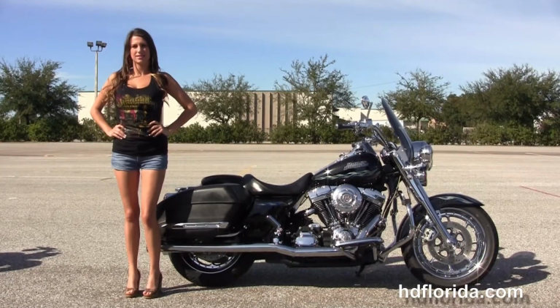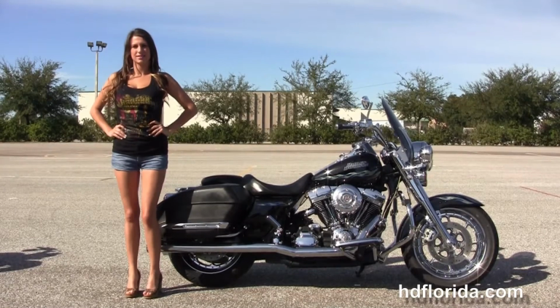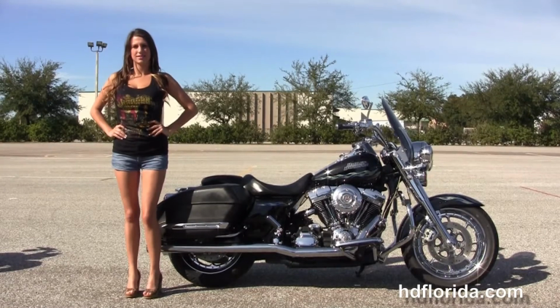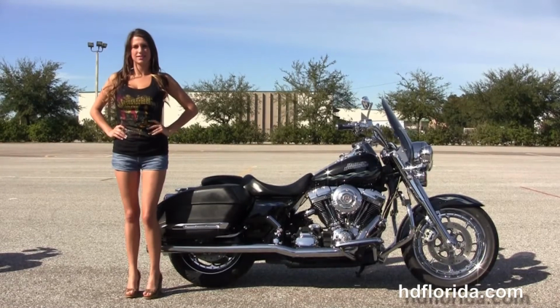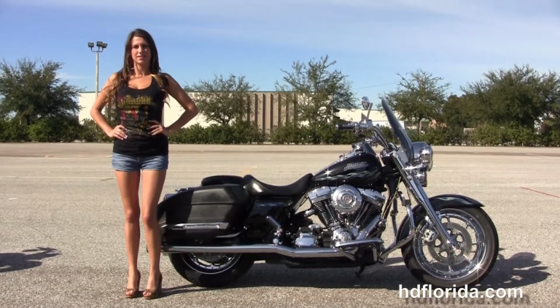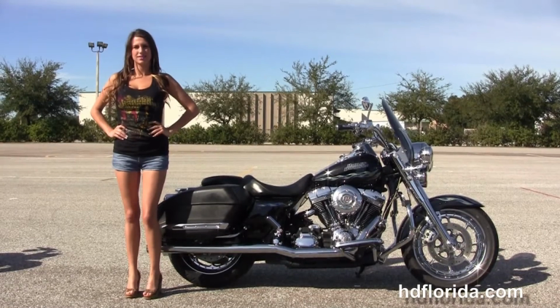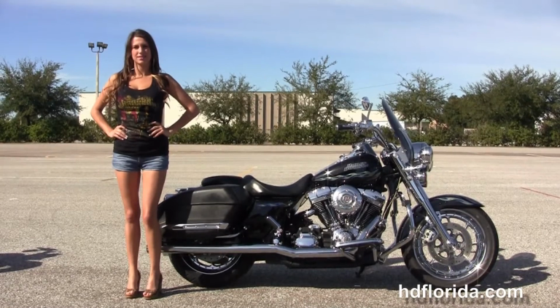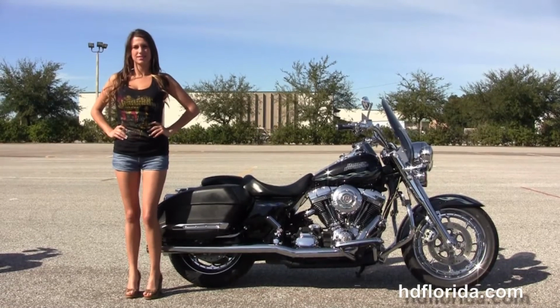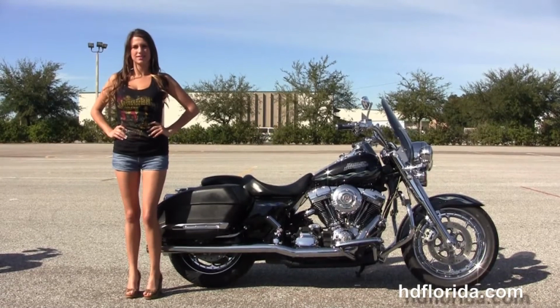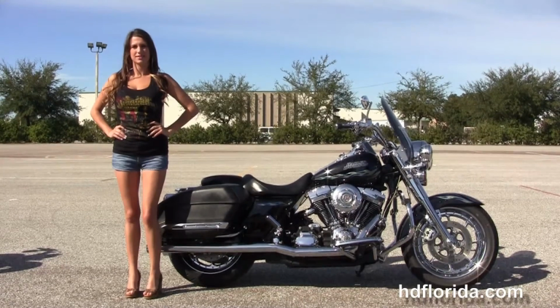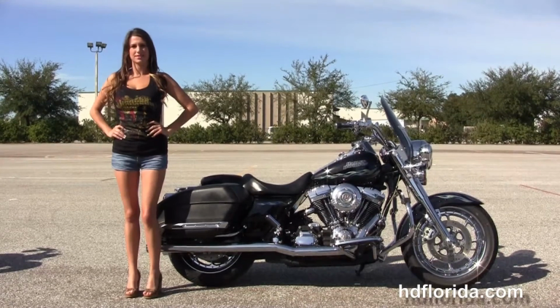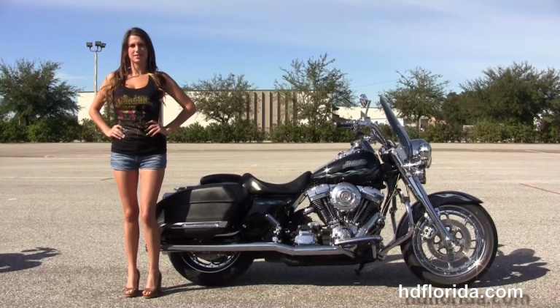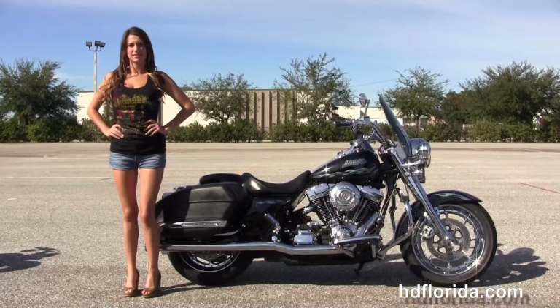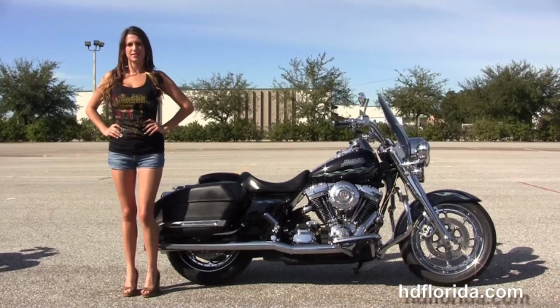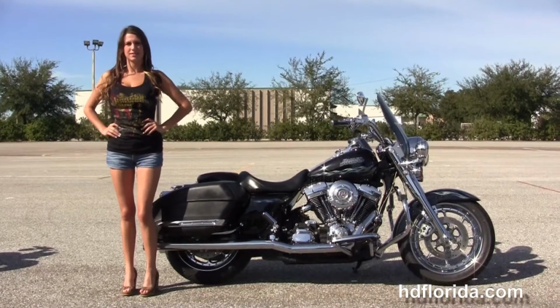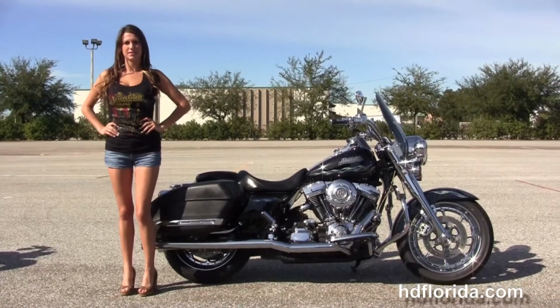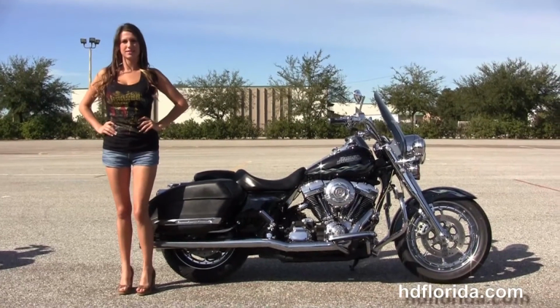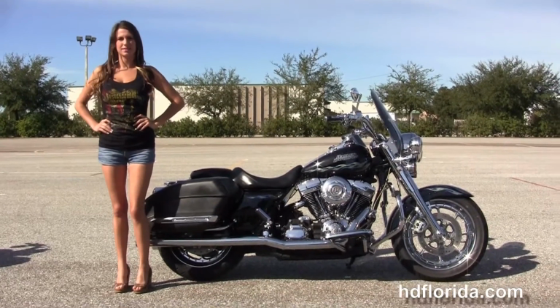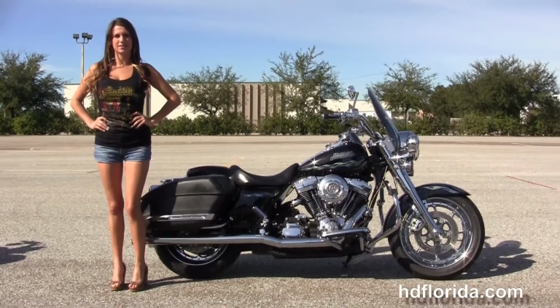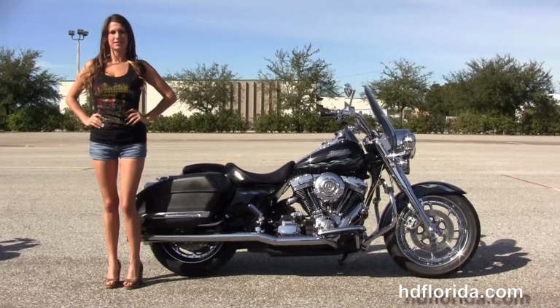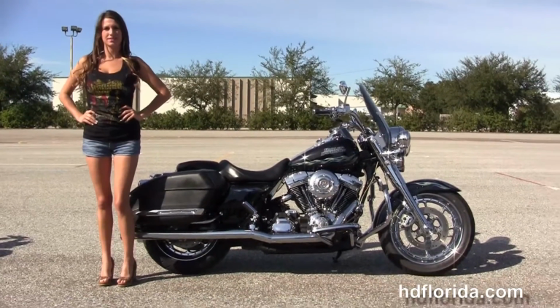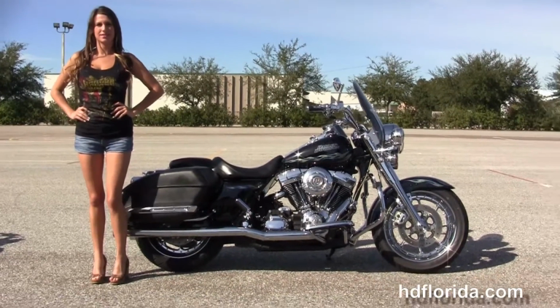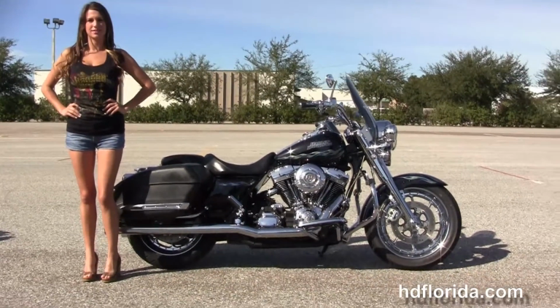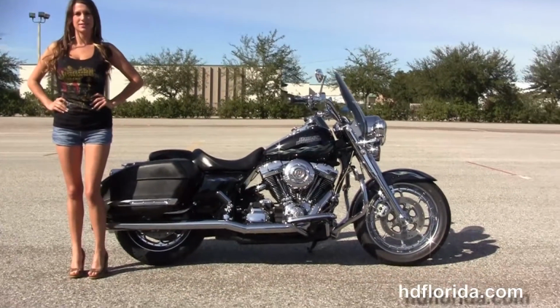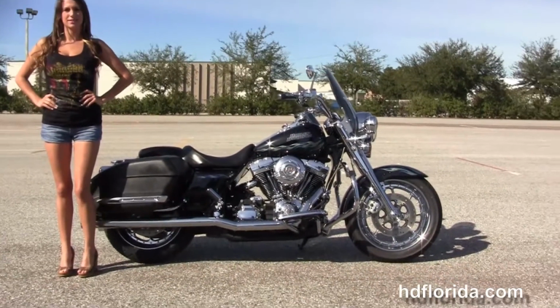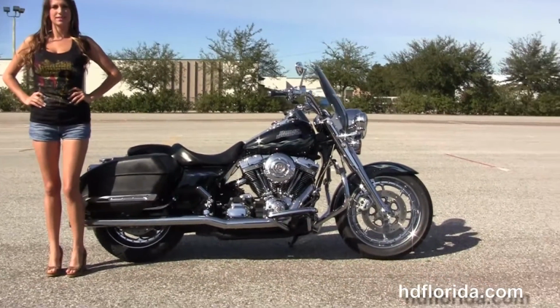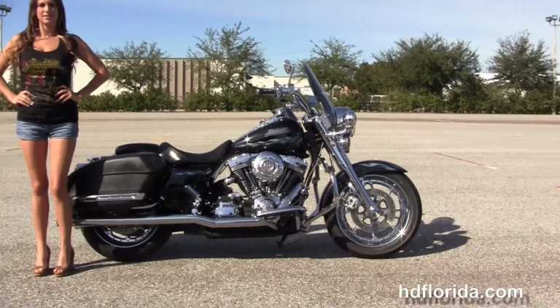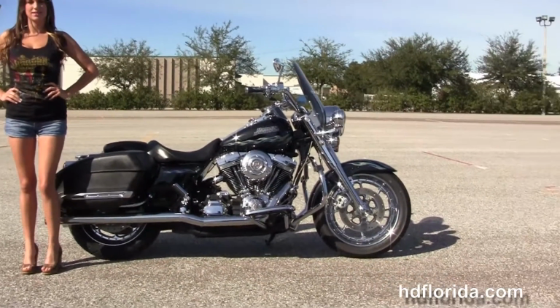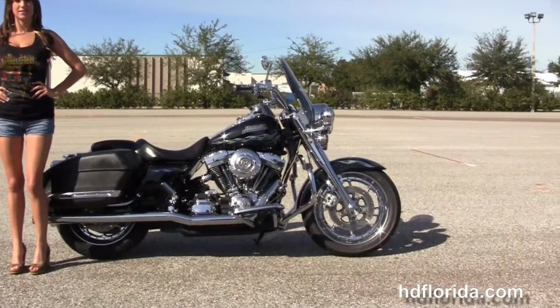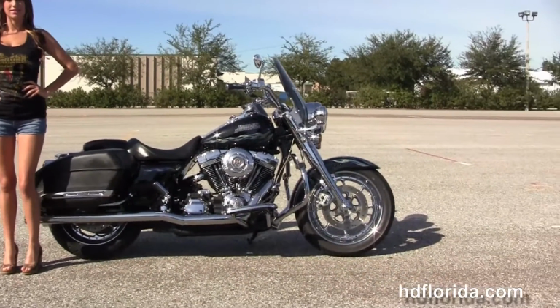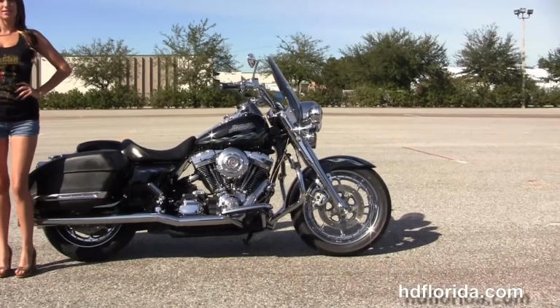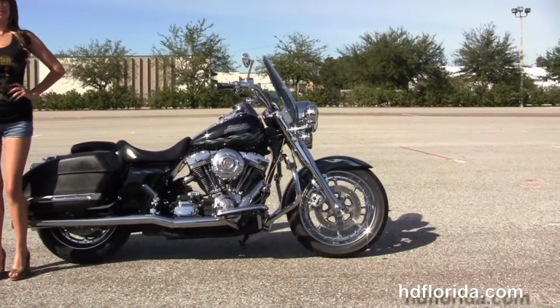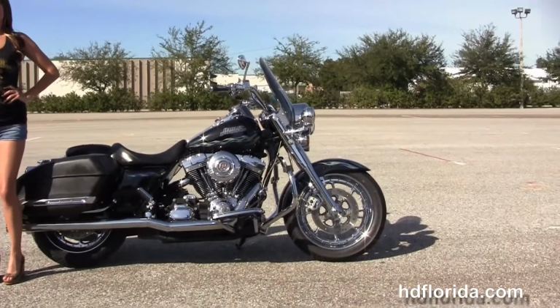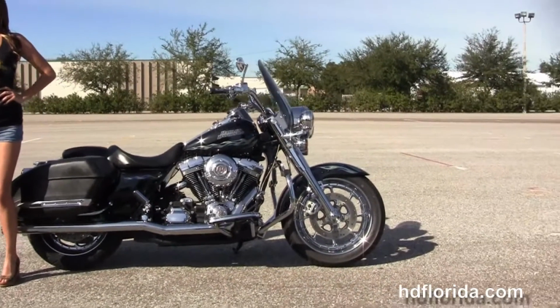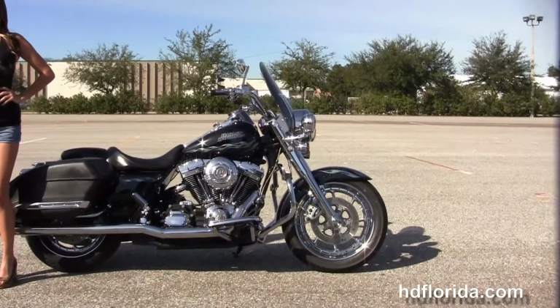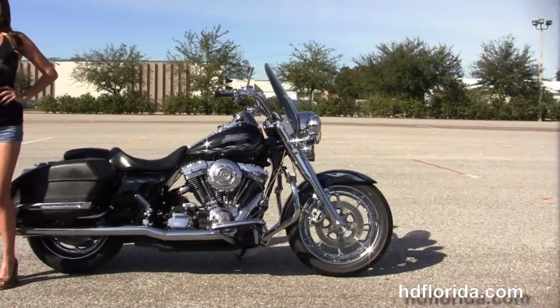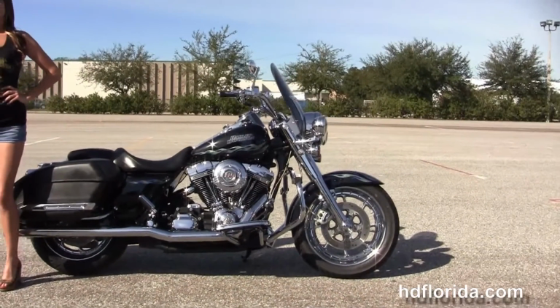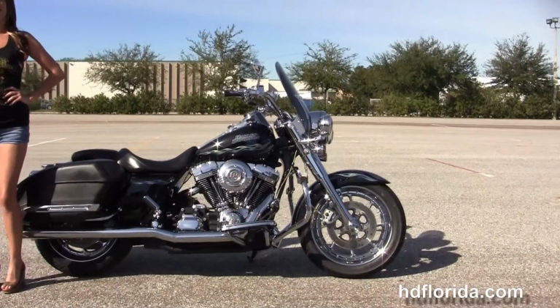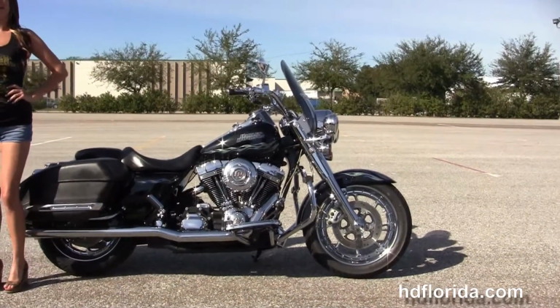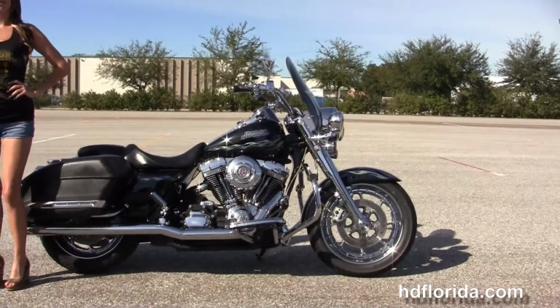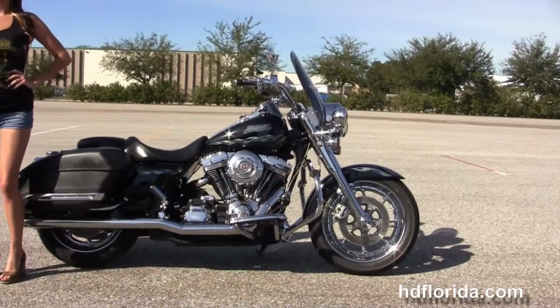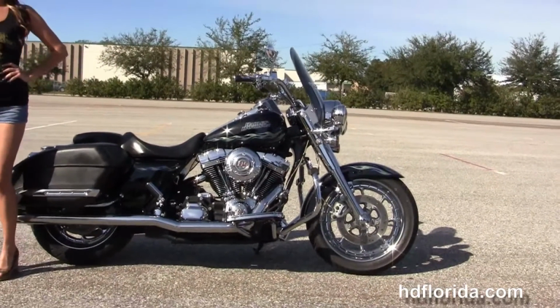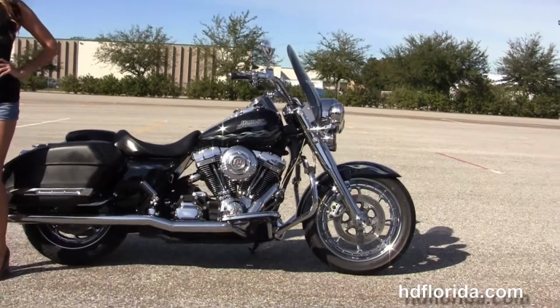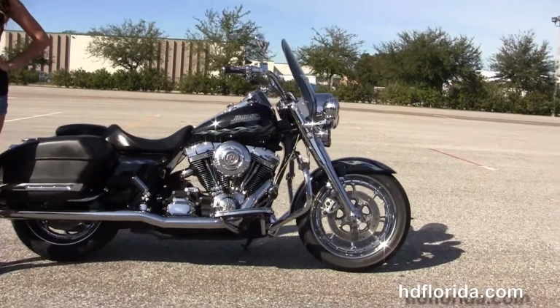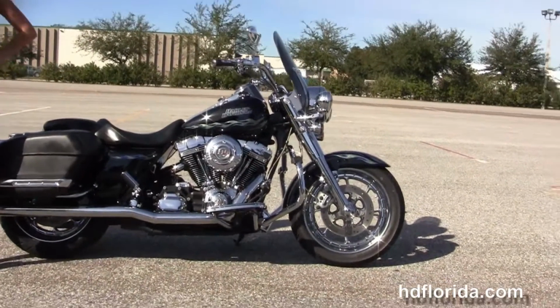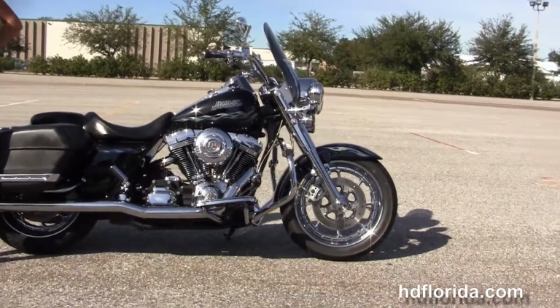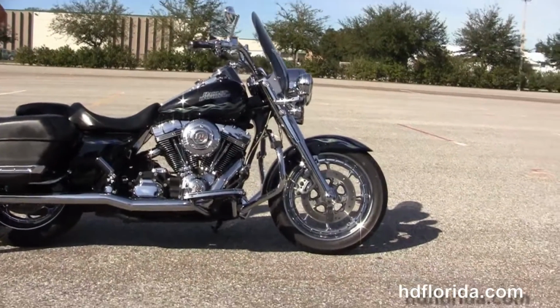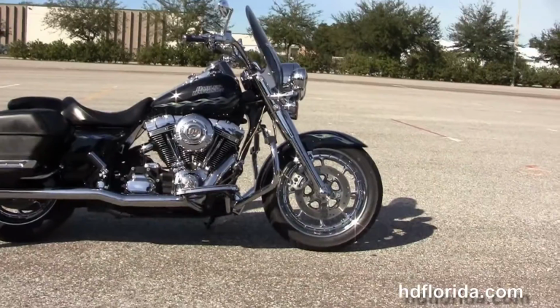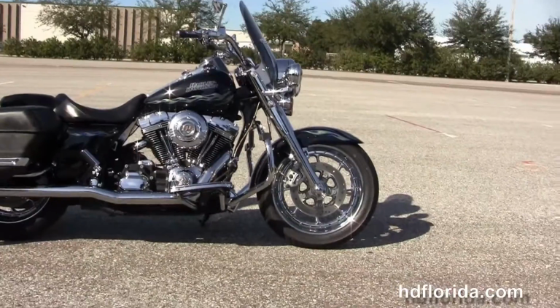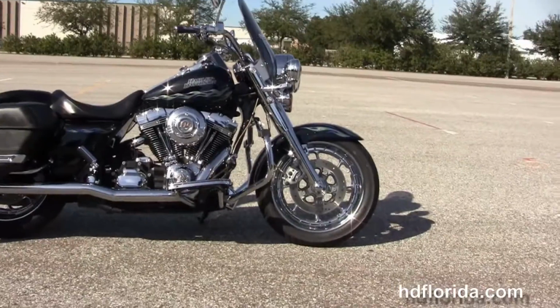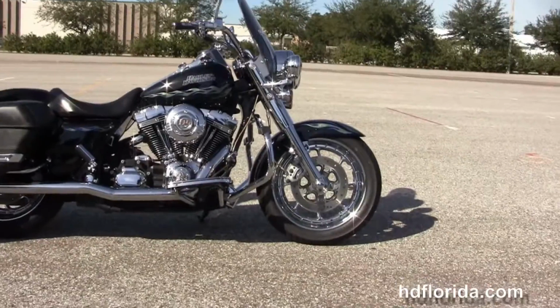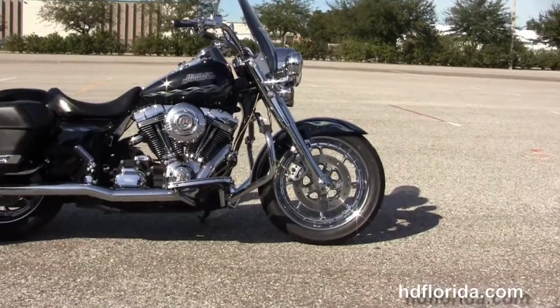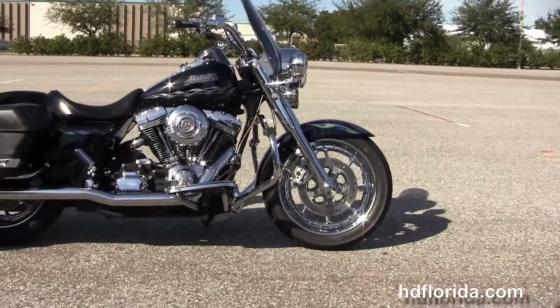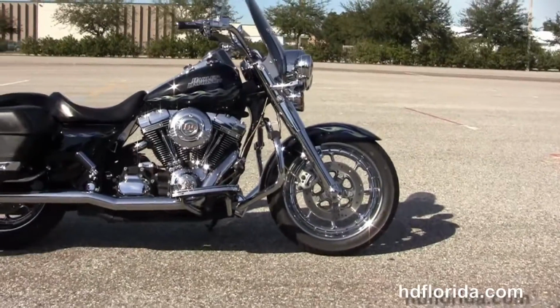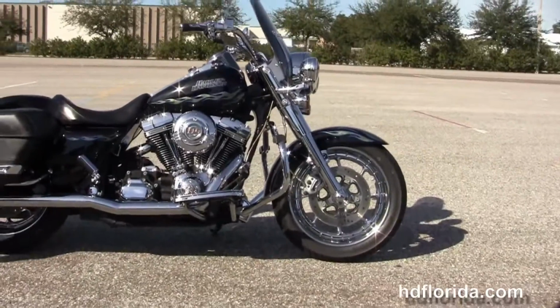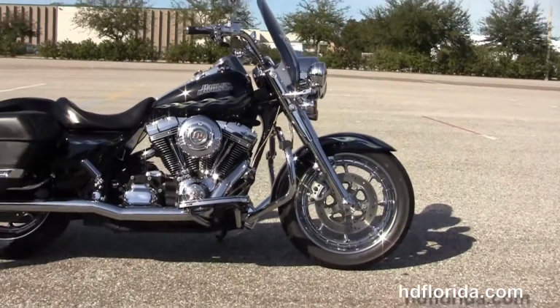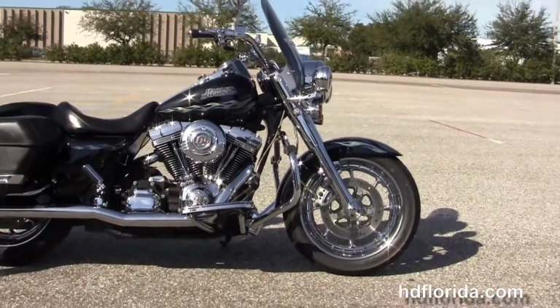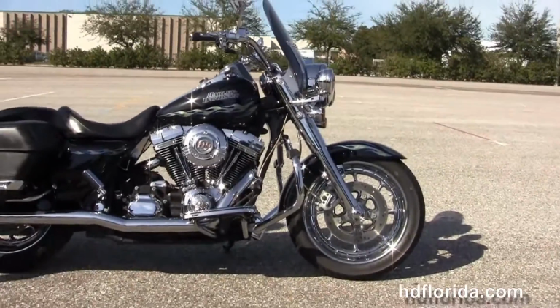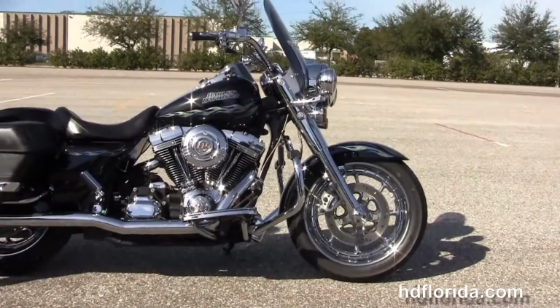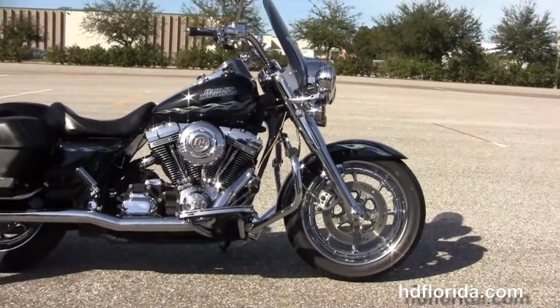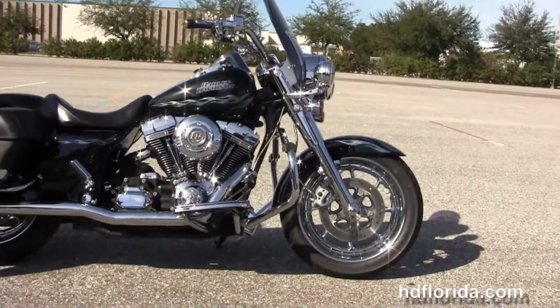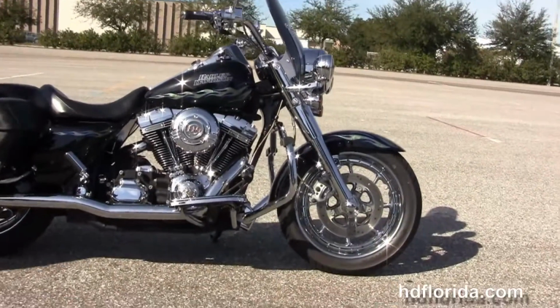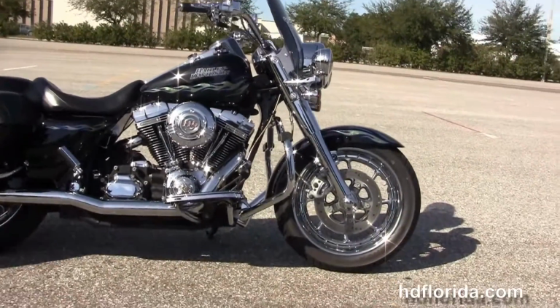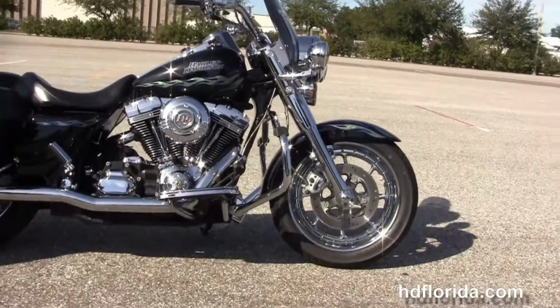This bike starts out front with the completely chromed out front forks, the matching floating rotors and the chrome wheels.